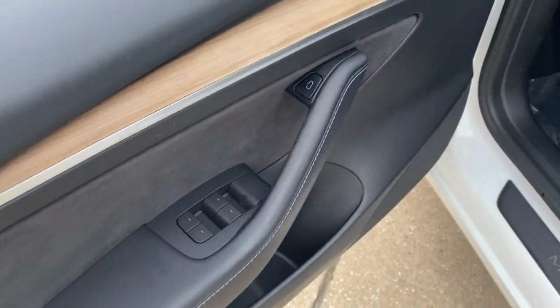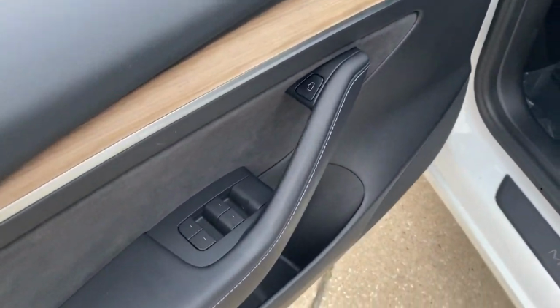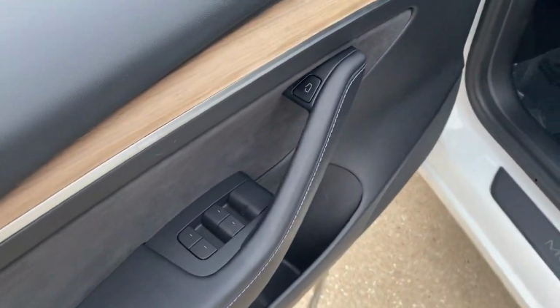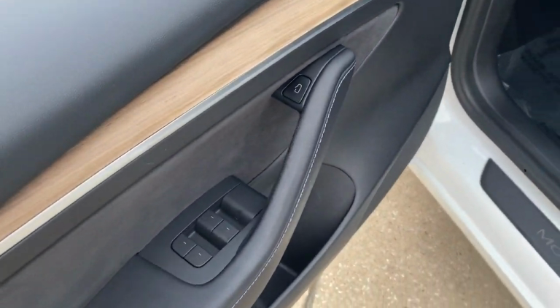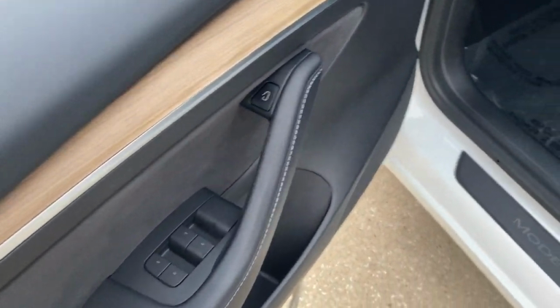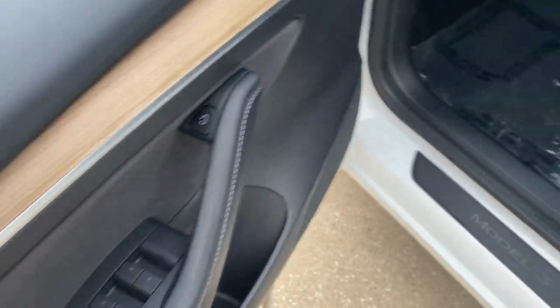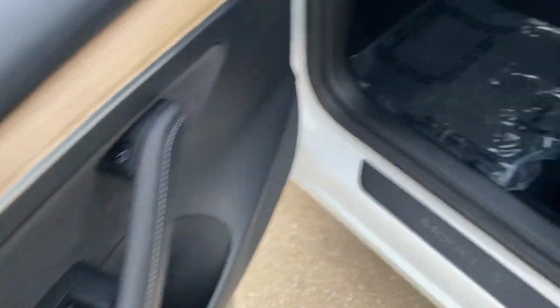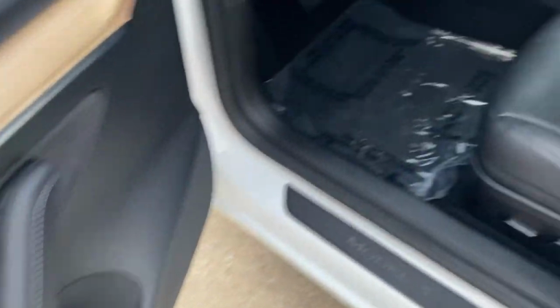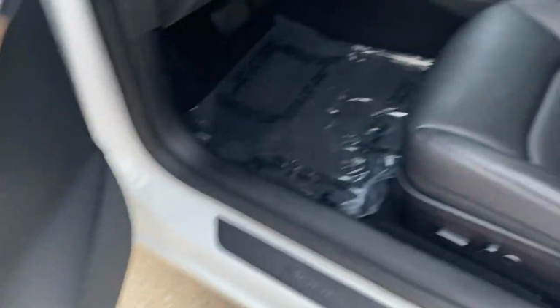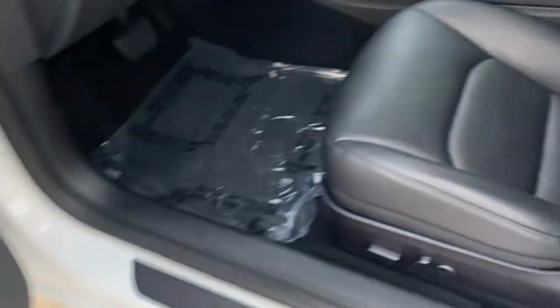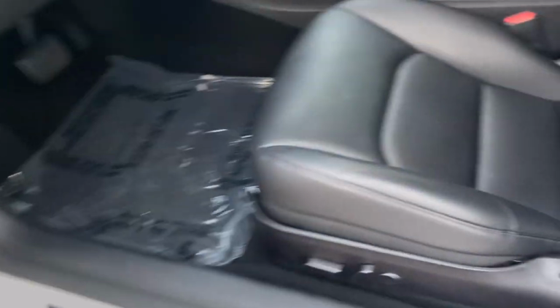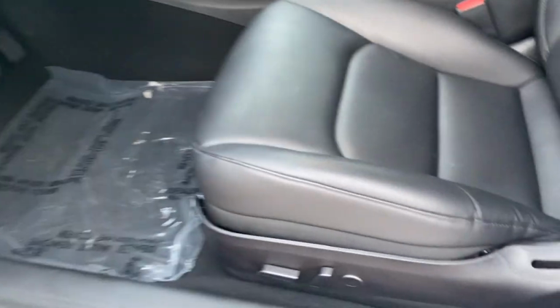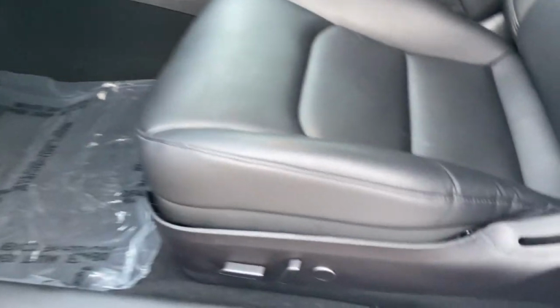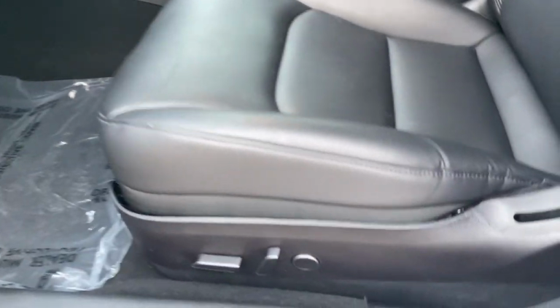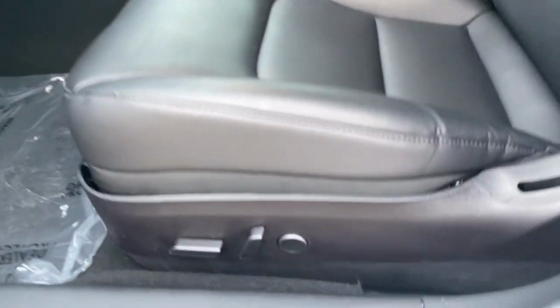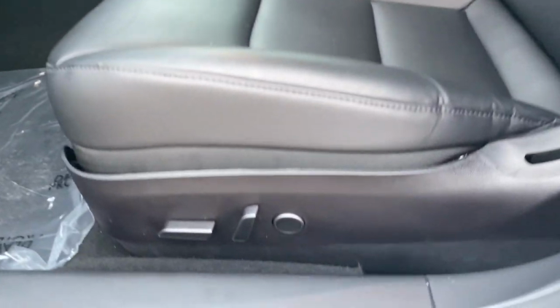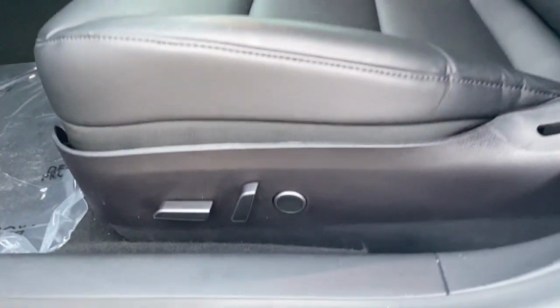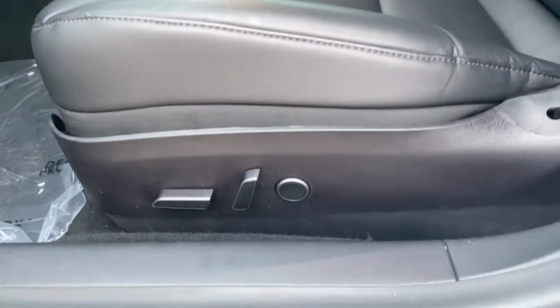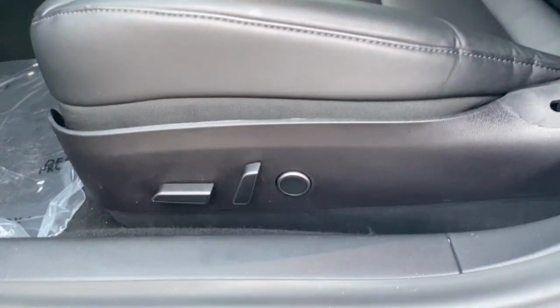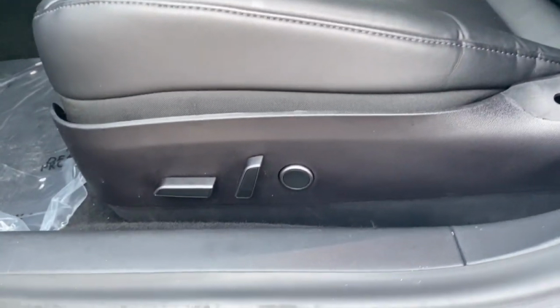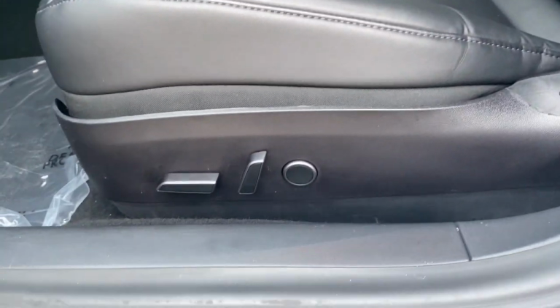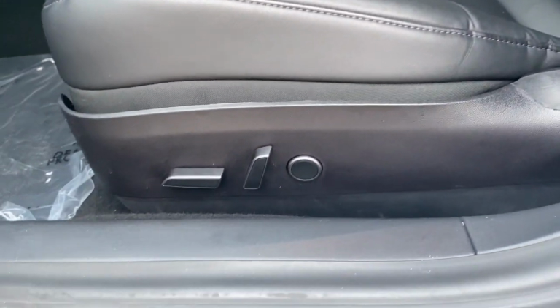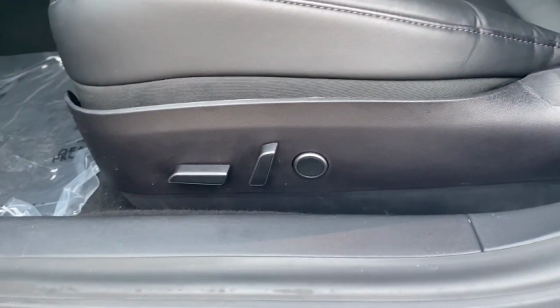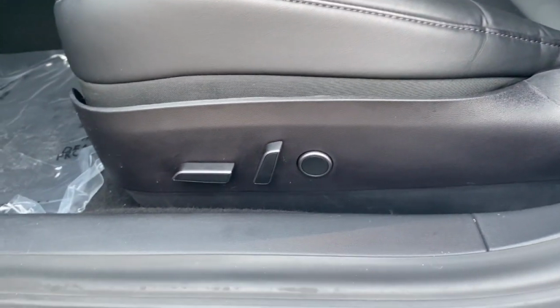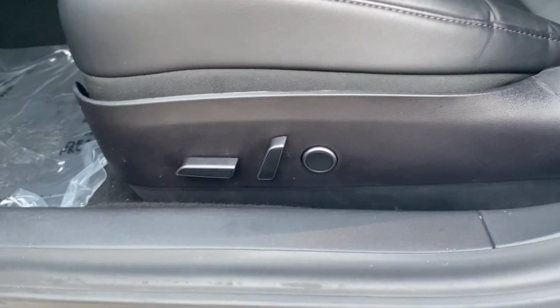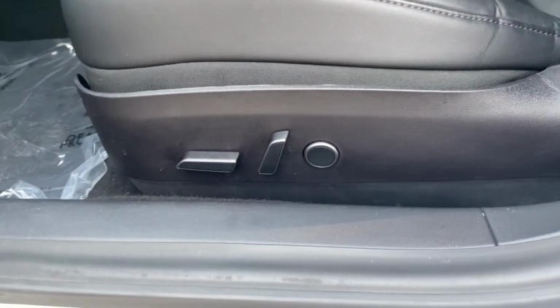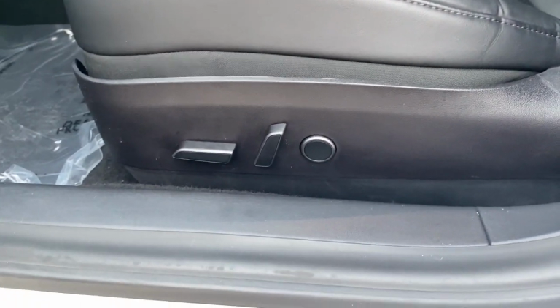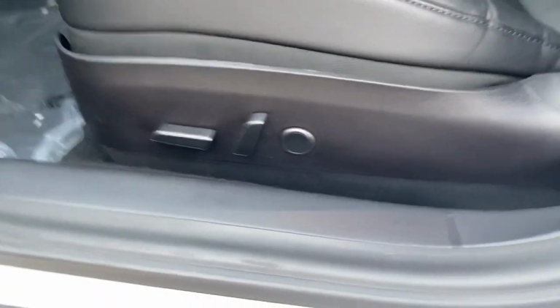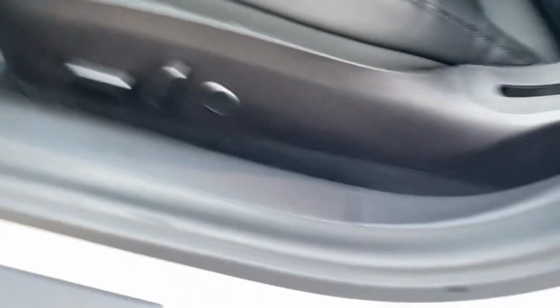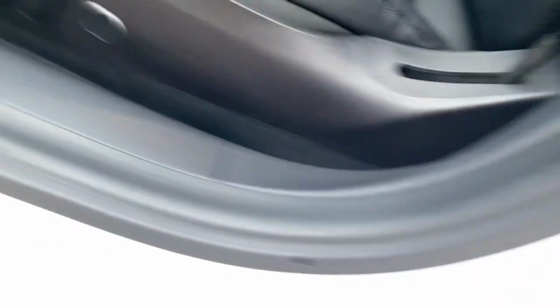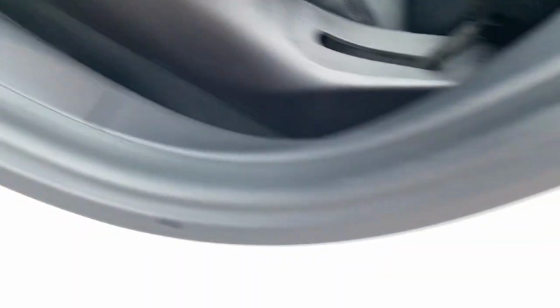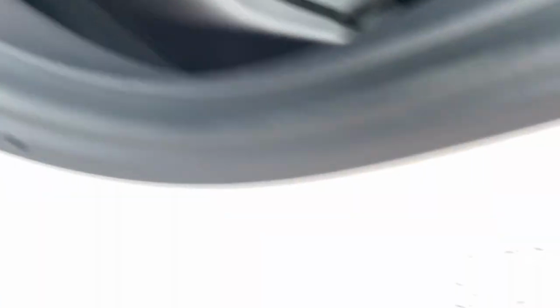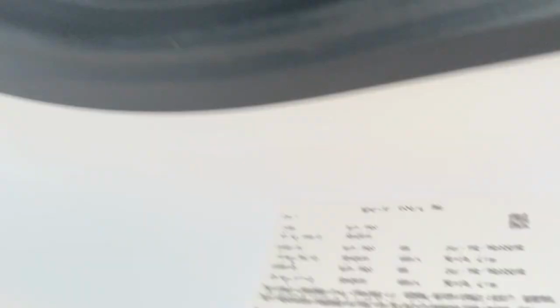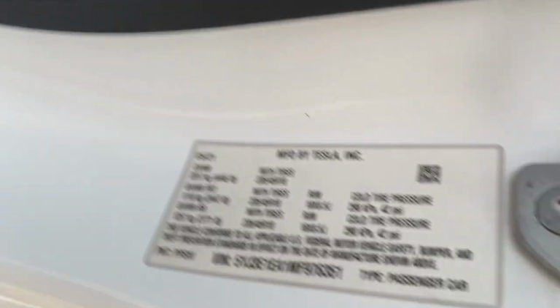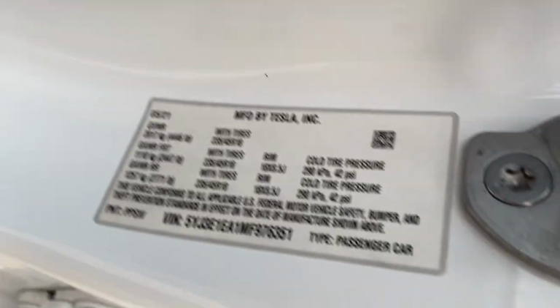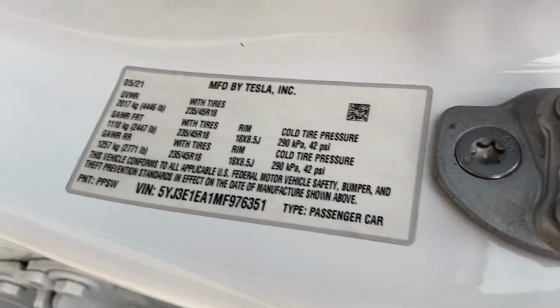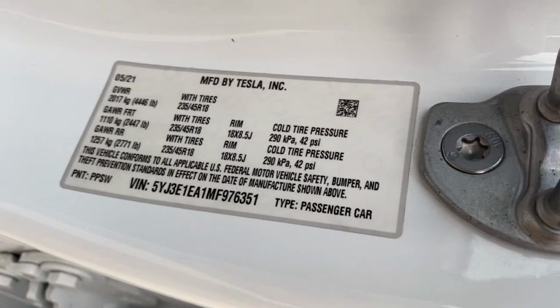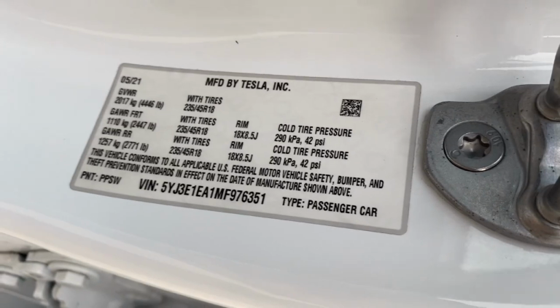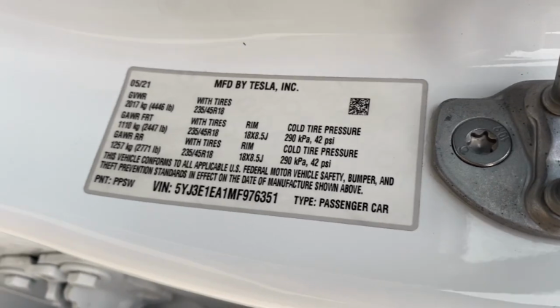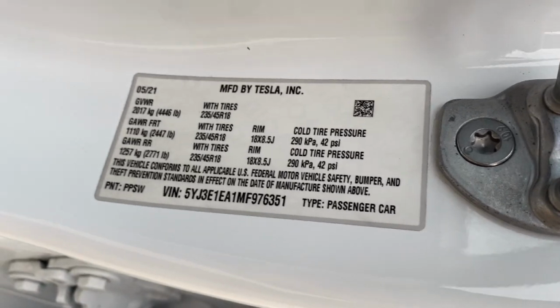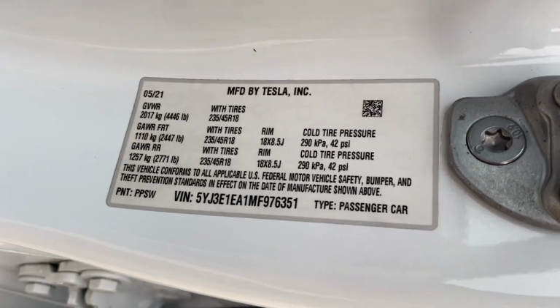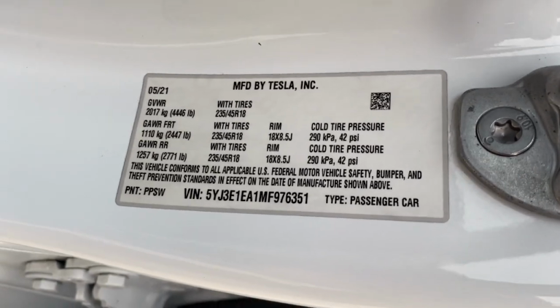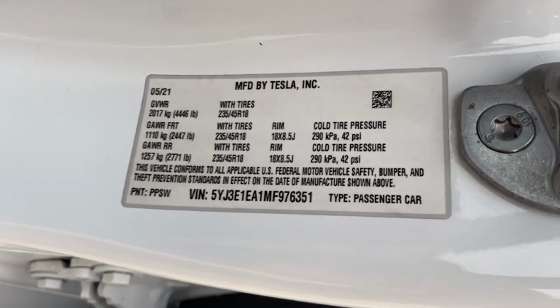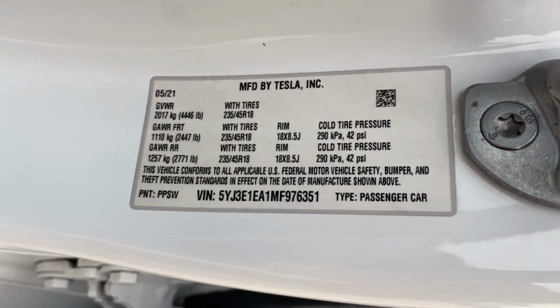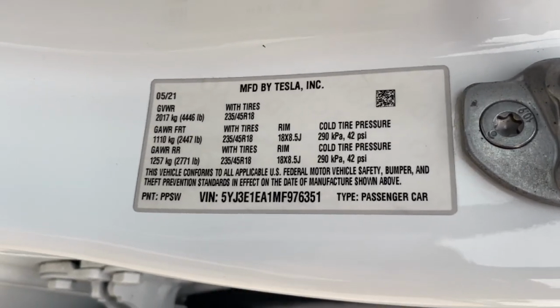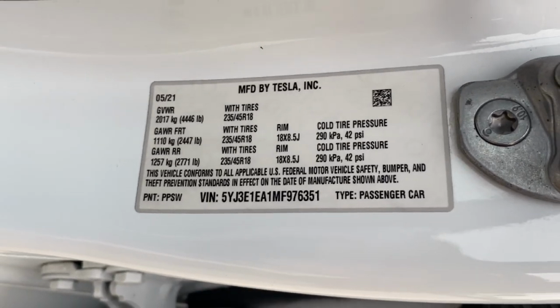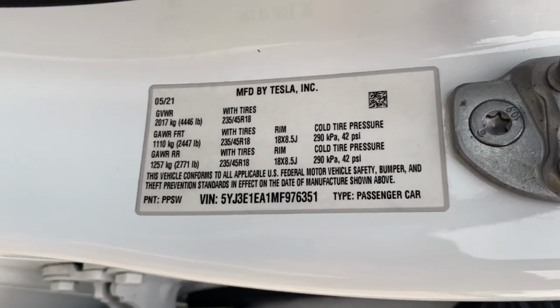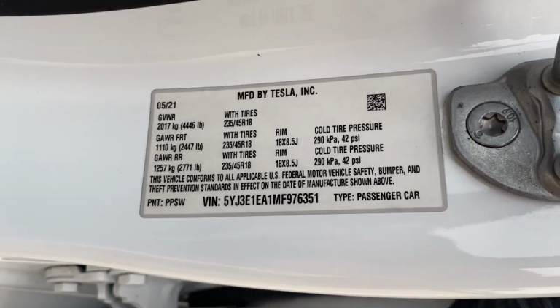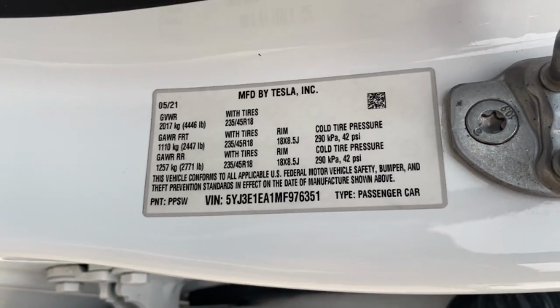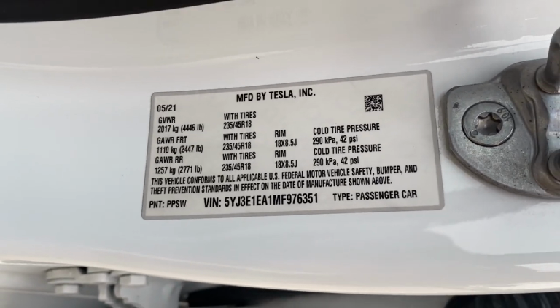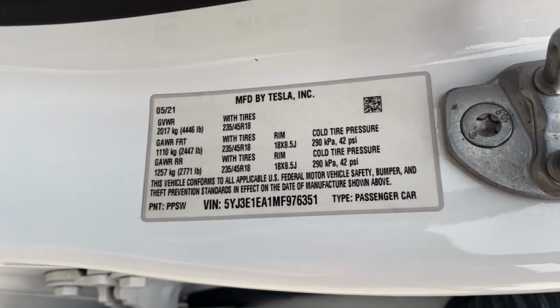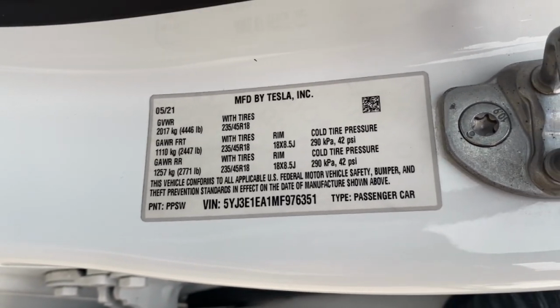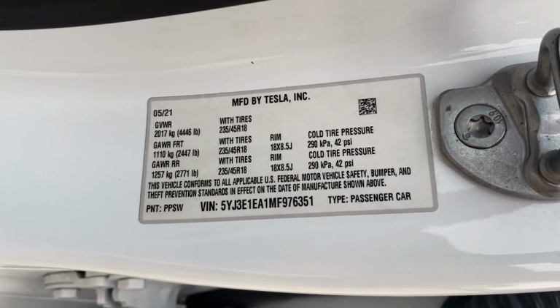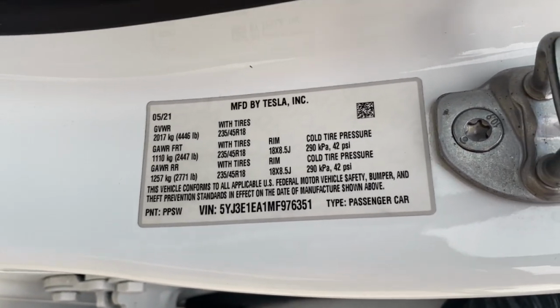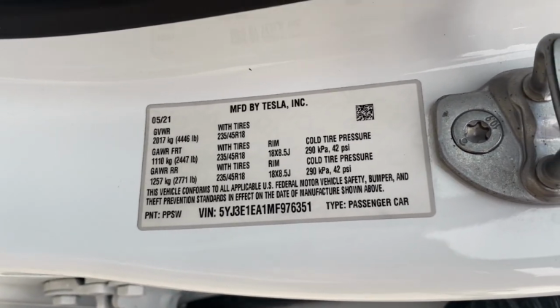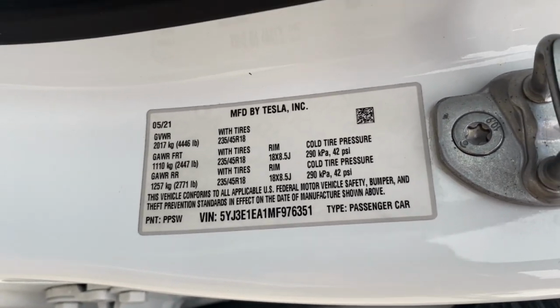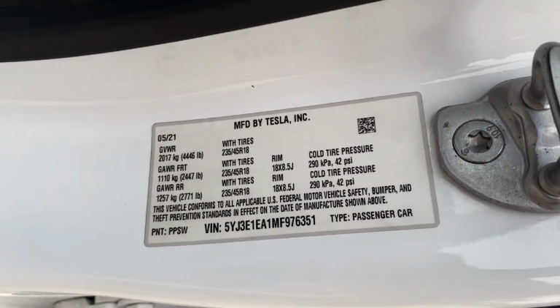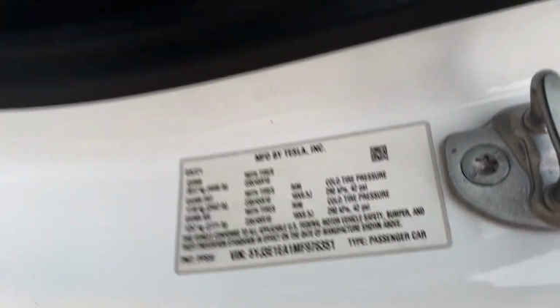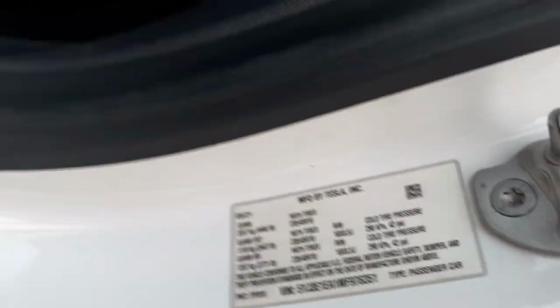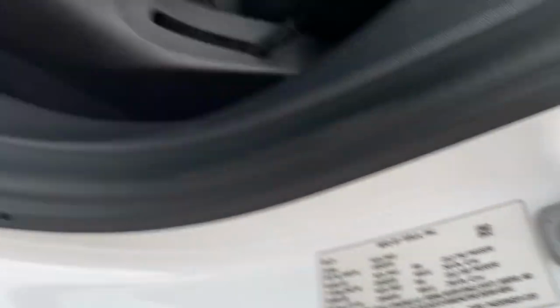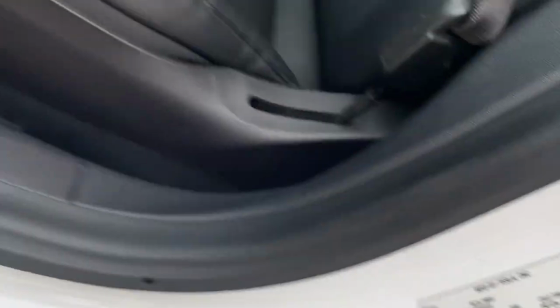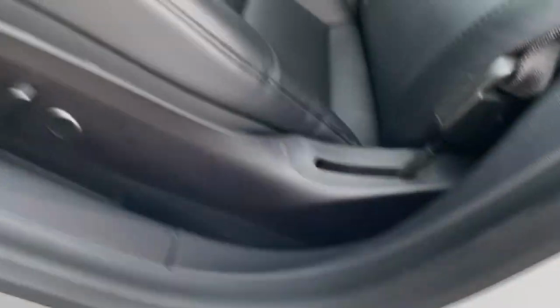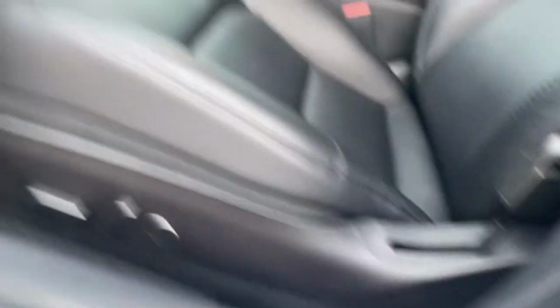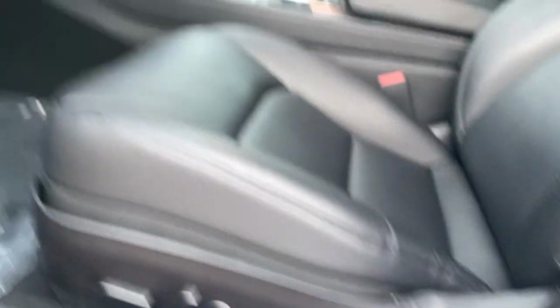Sun moonroof, navigation system, backup camera, lane keeping assist, and wood grain interior trim.